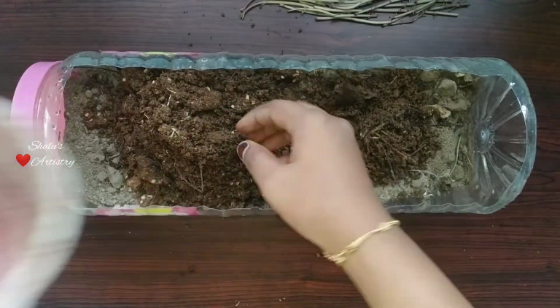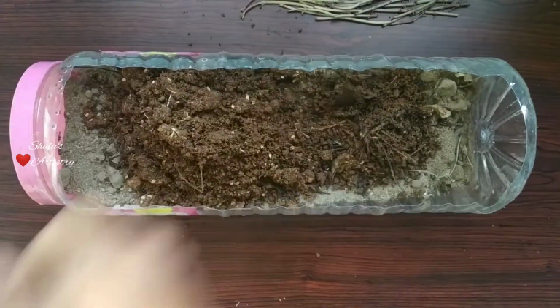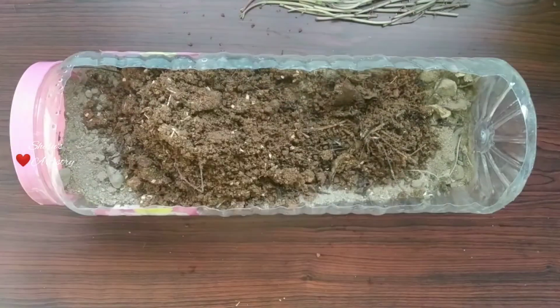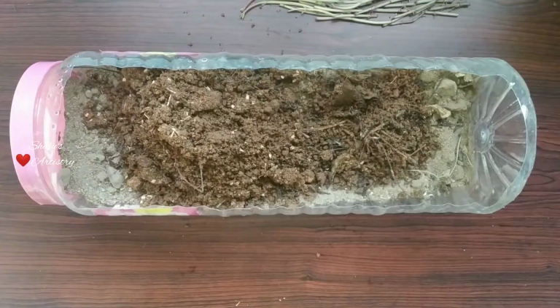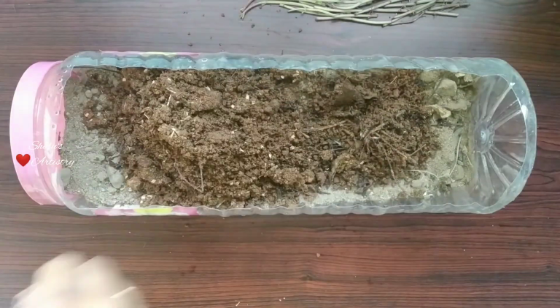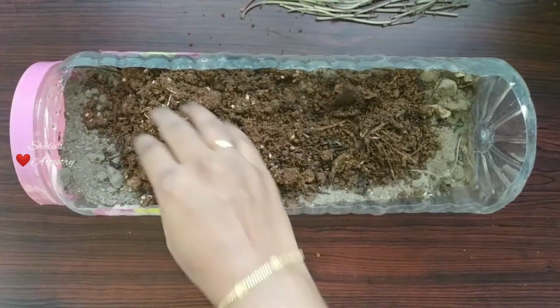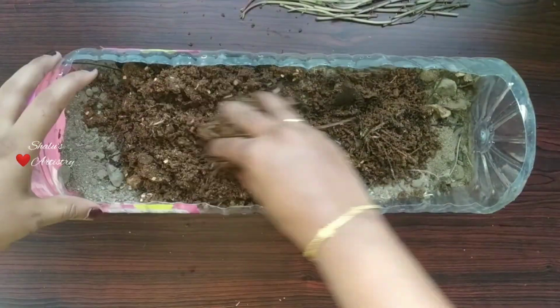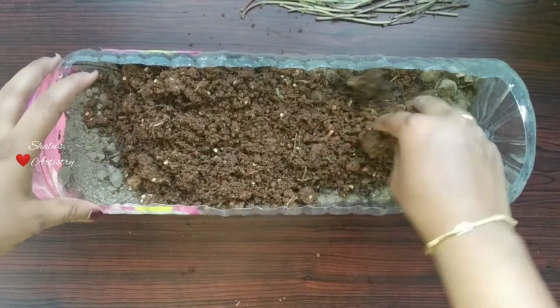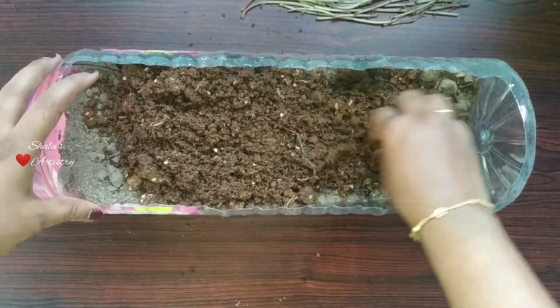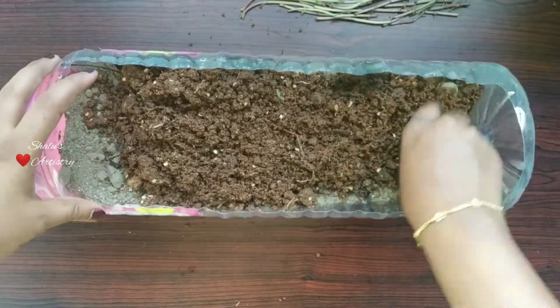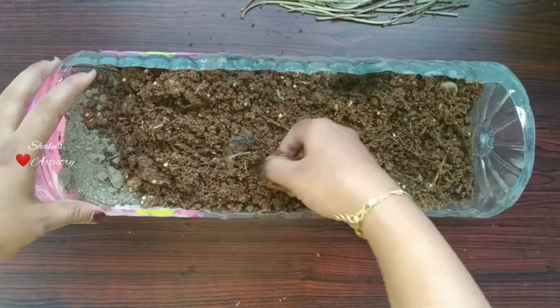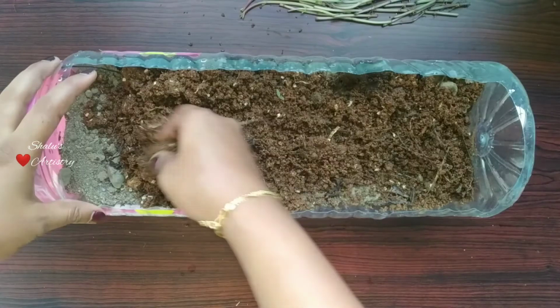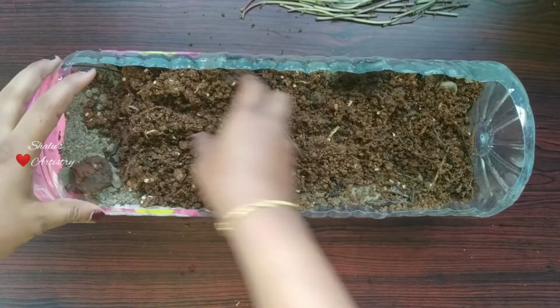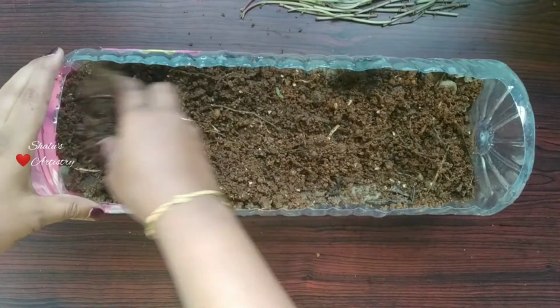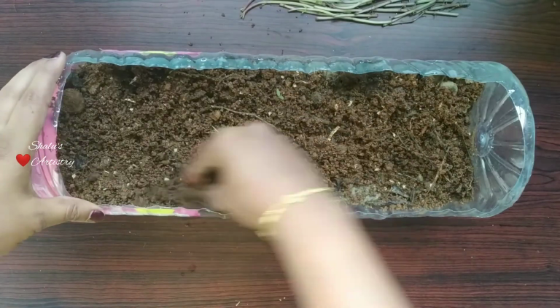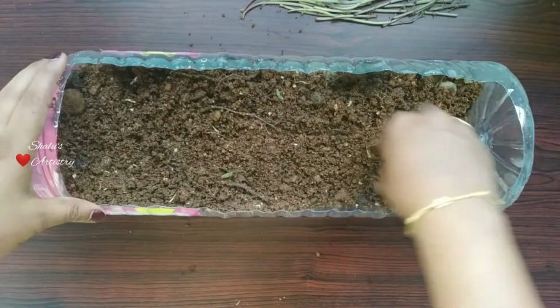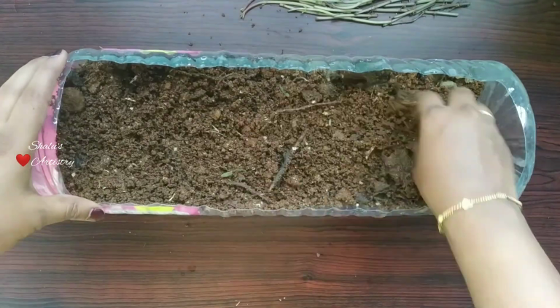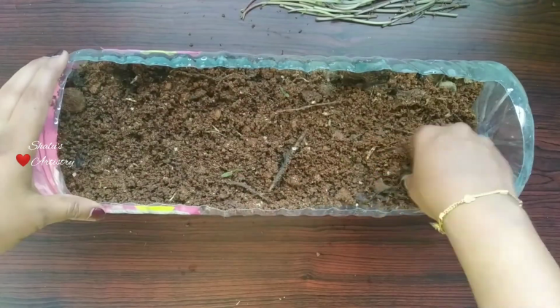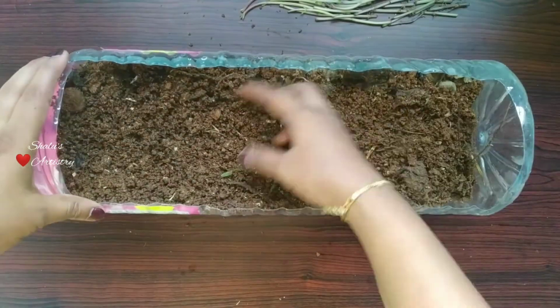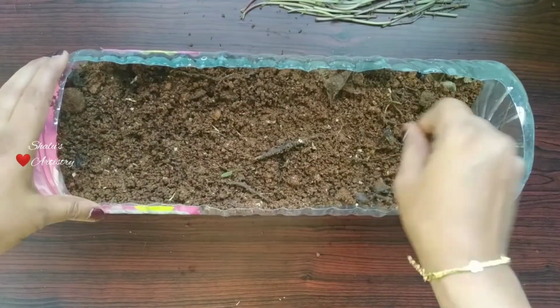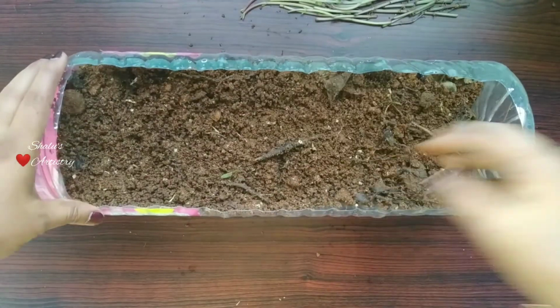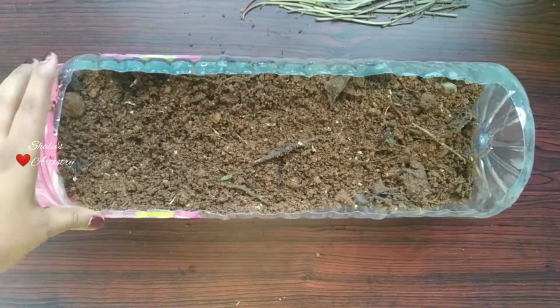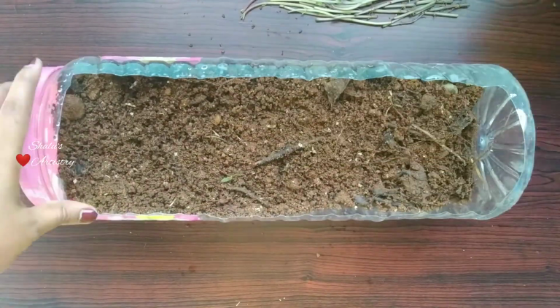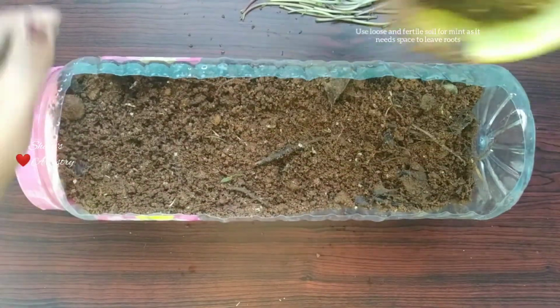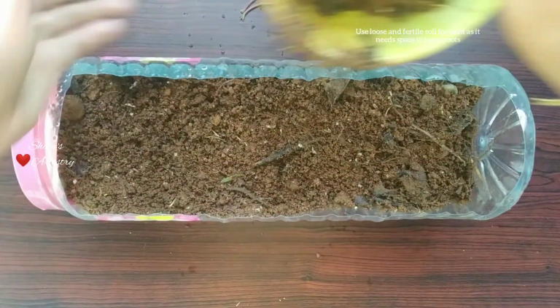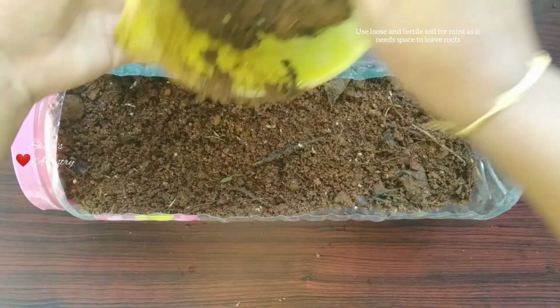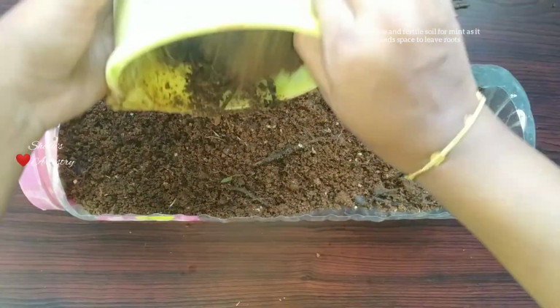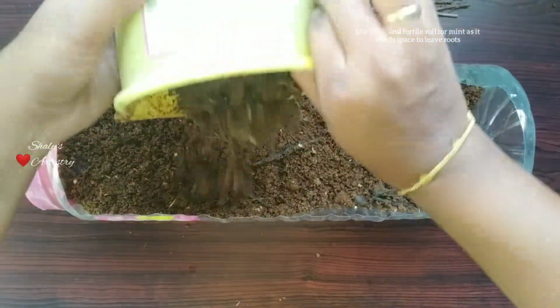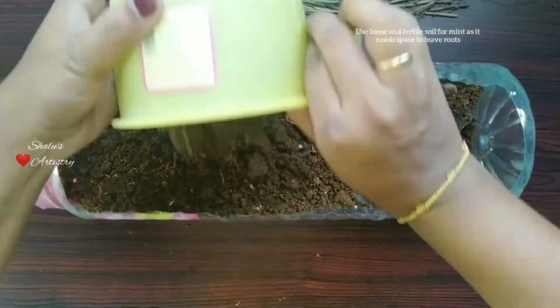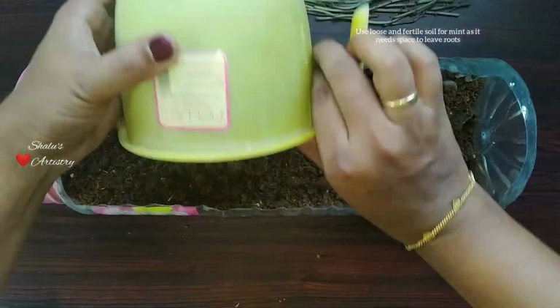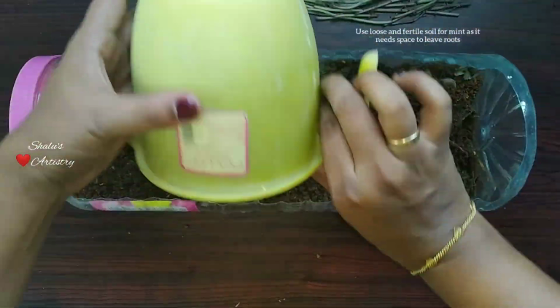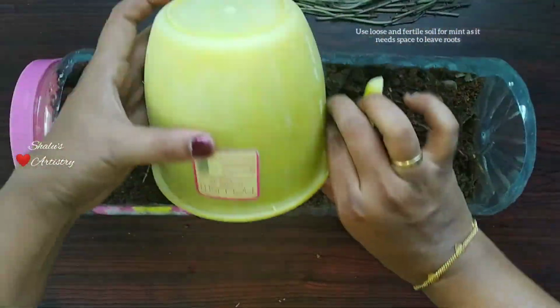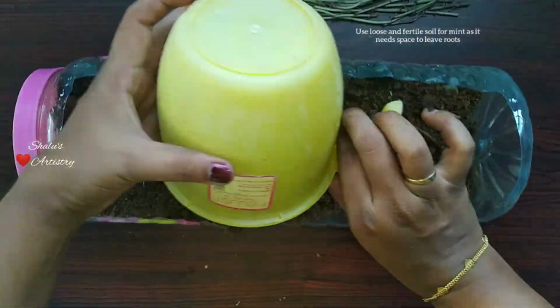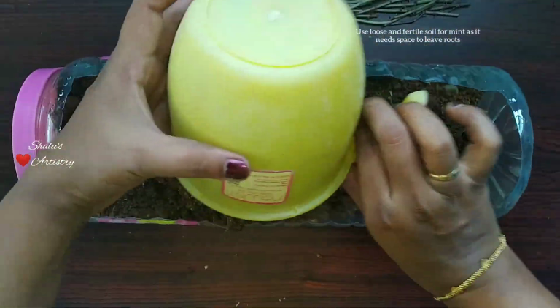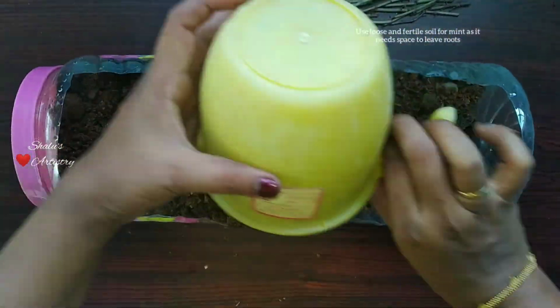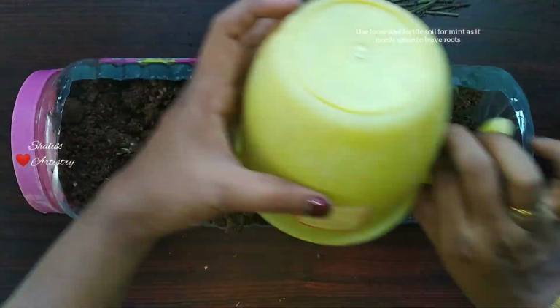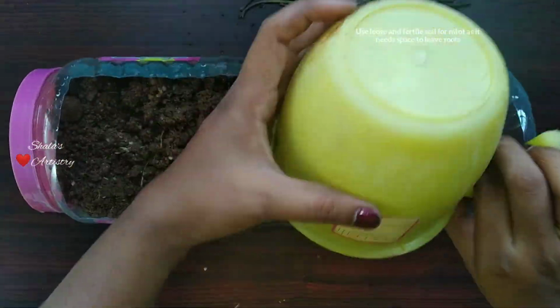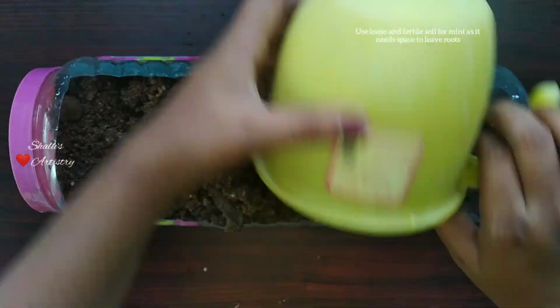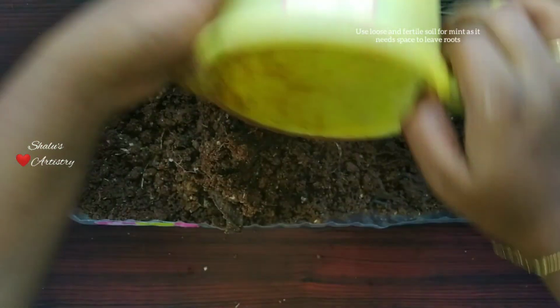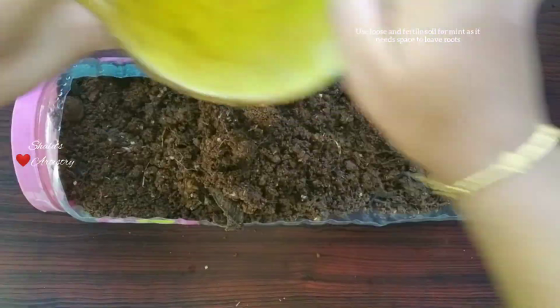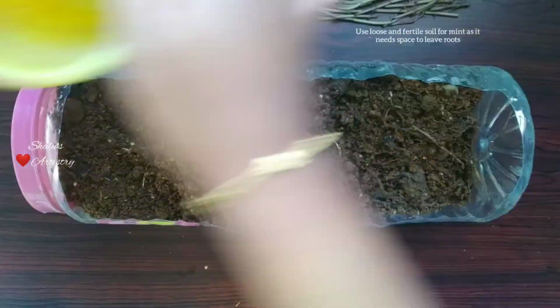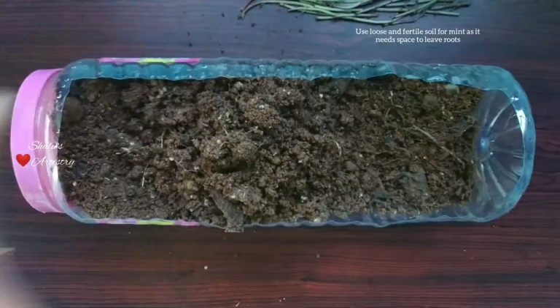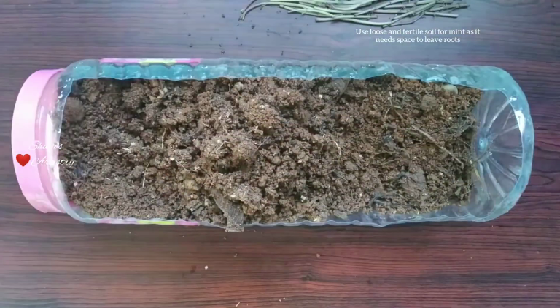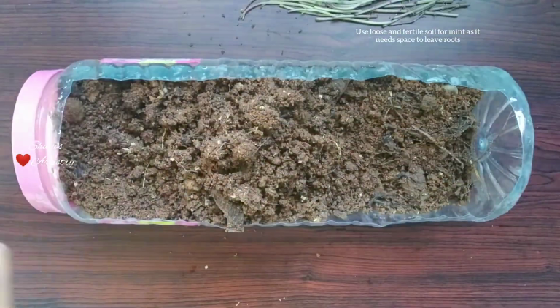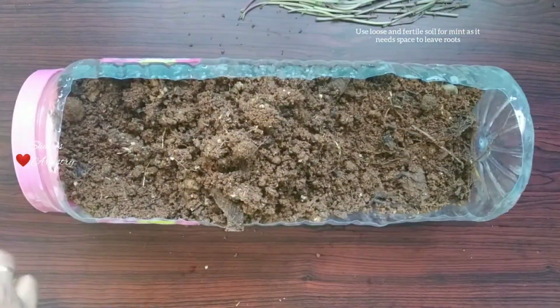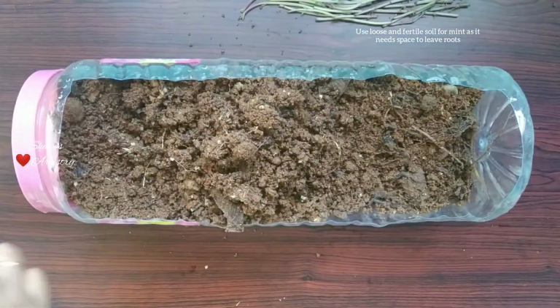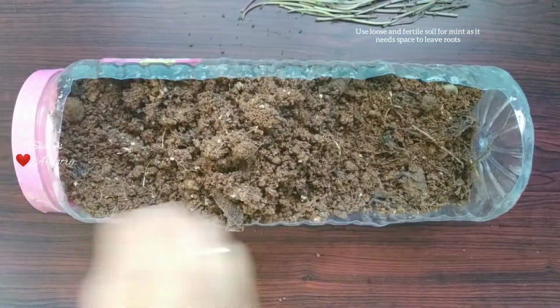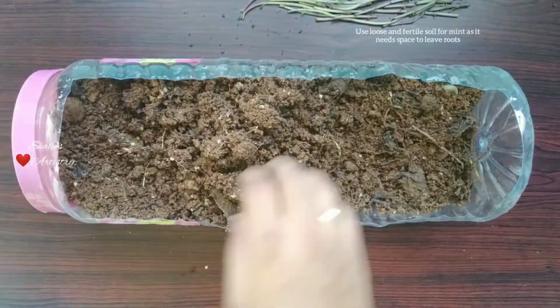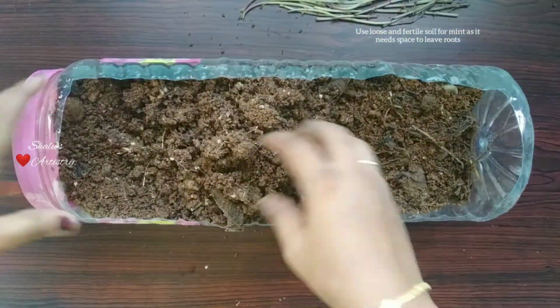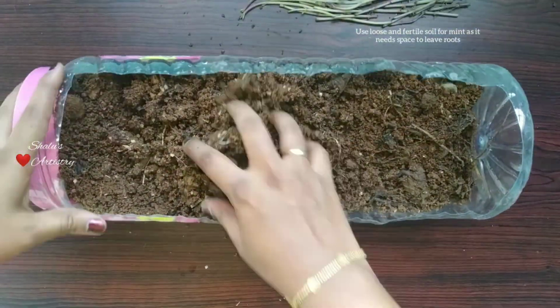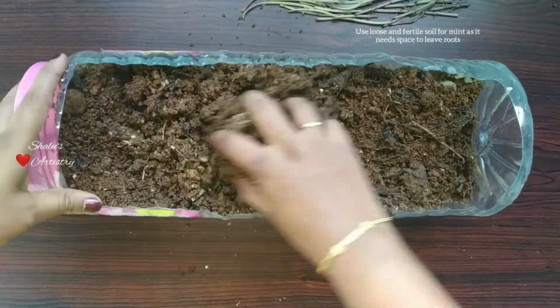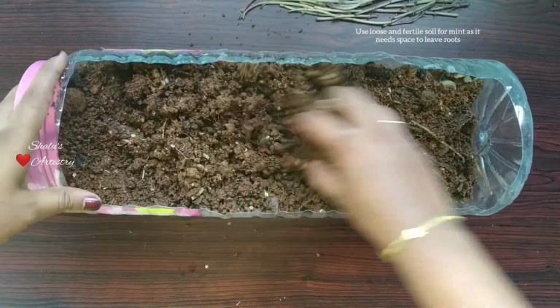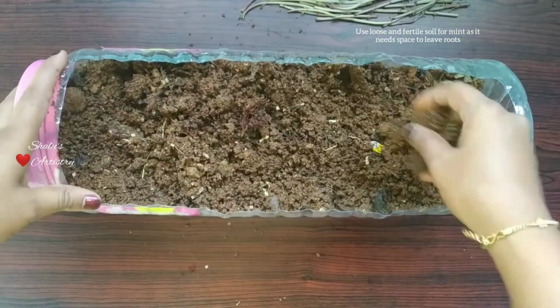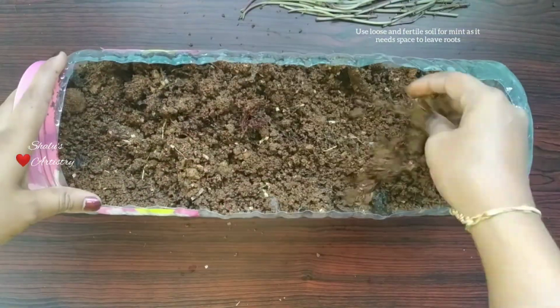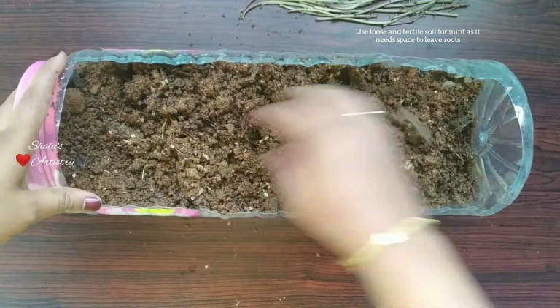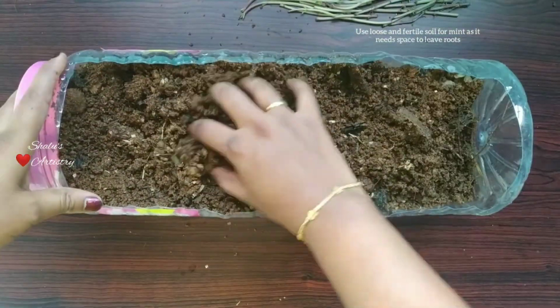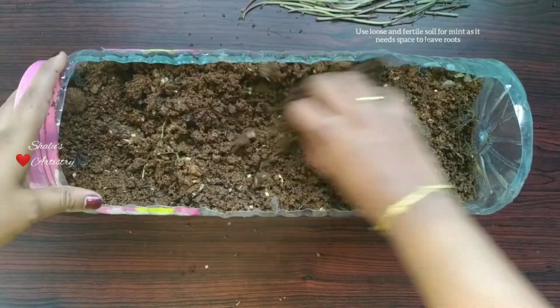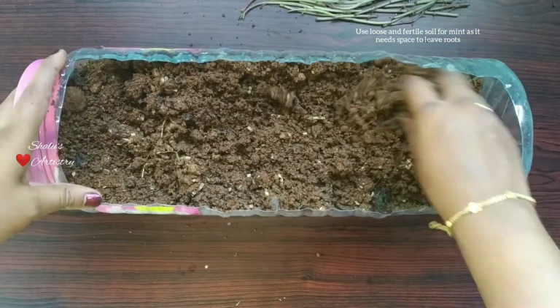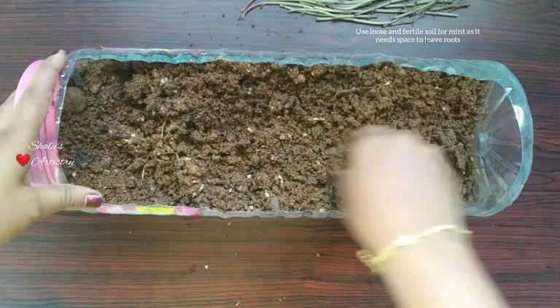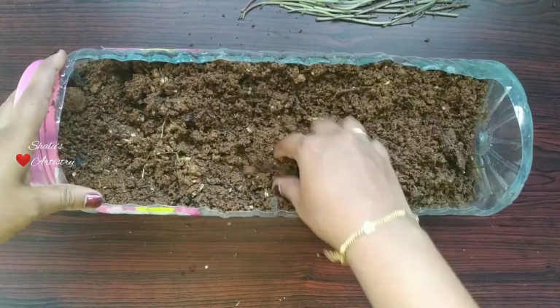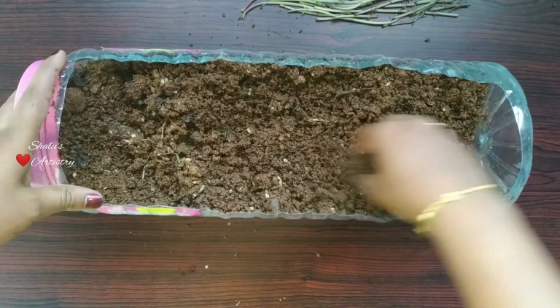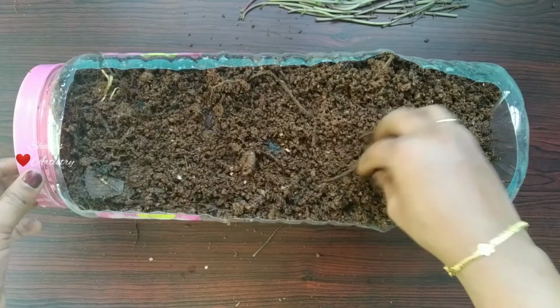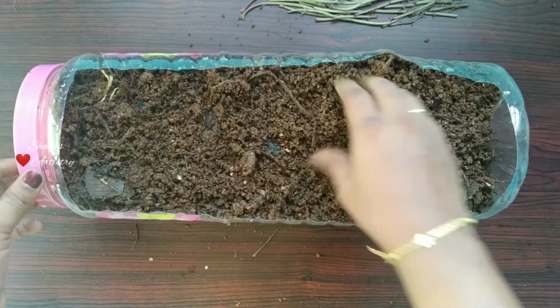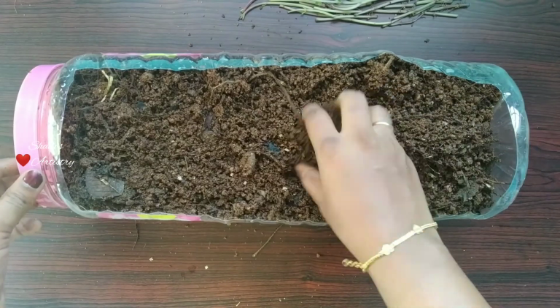While selecting the soil we must make sure that the soil is fertile and loose. The more loose the soil is, the better it is for the roots to spread out.